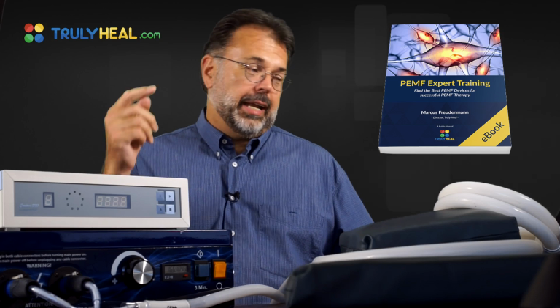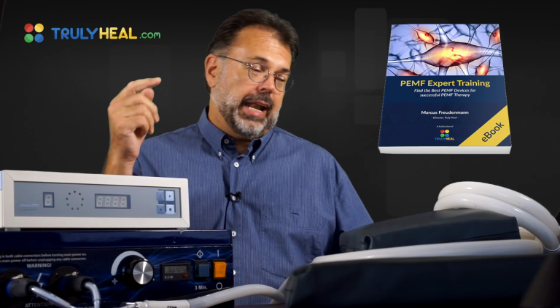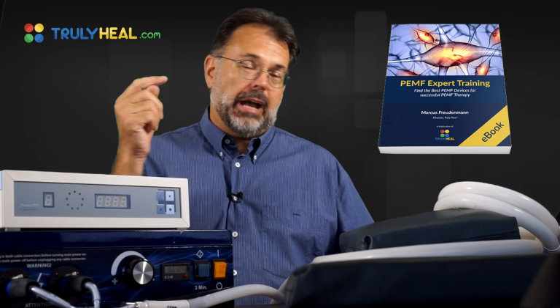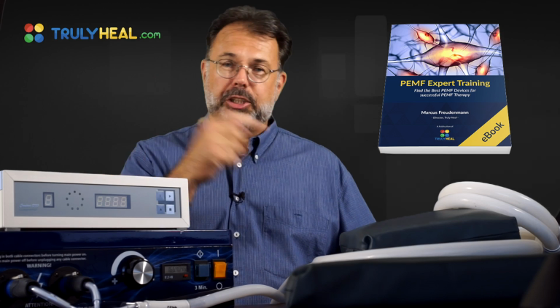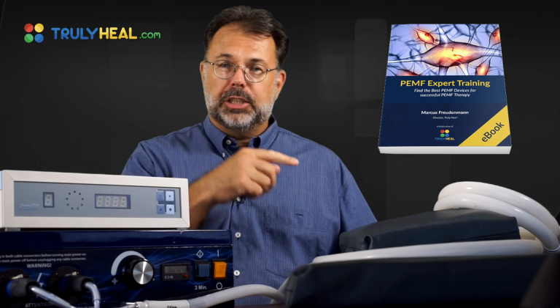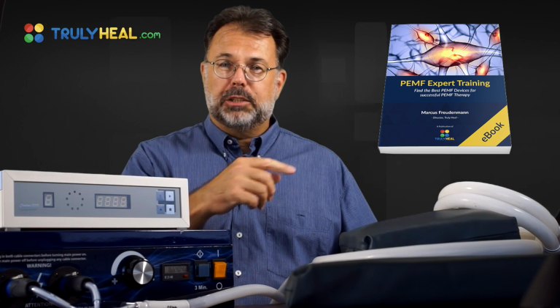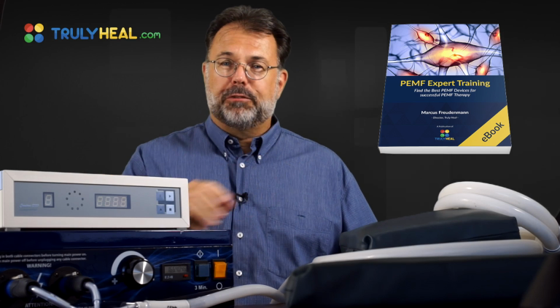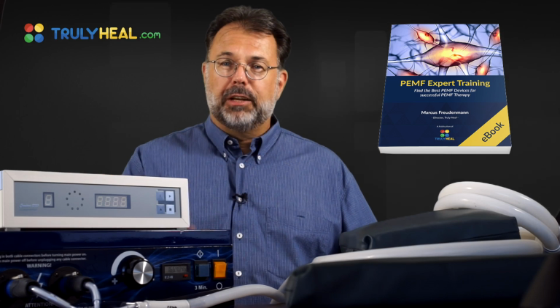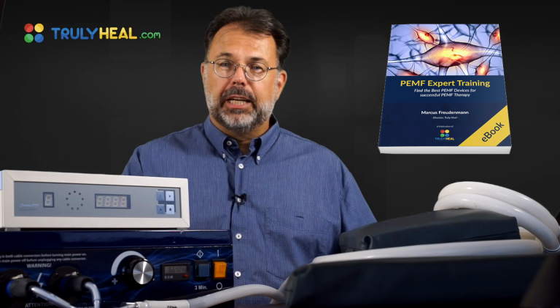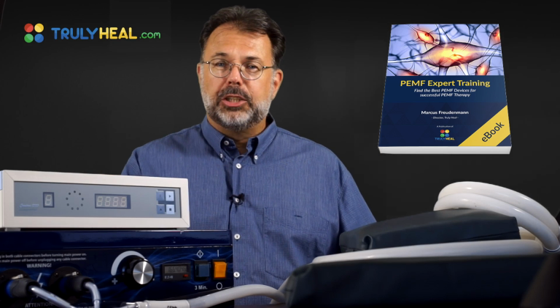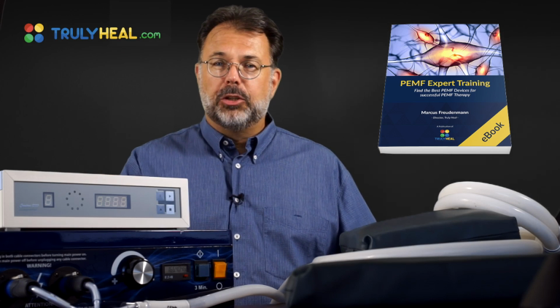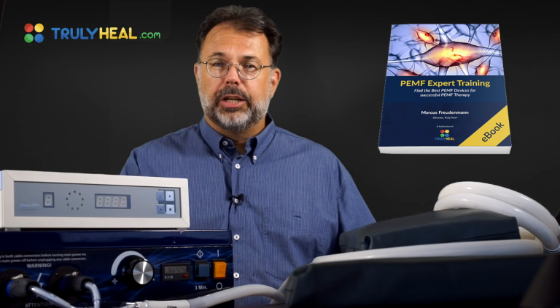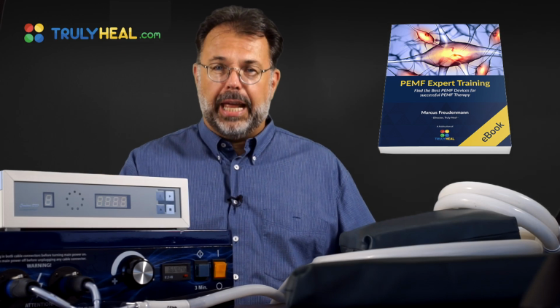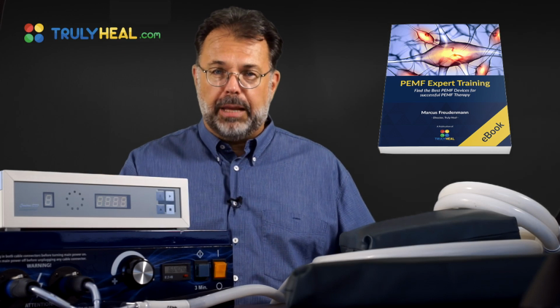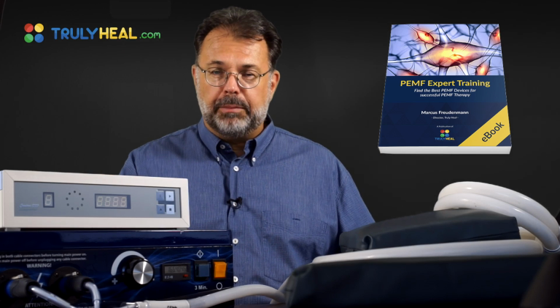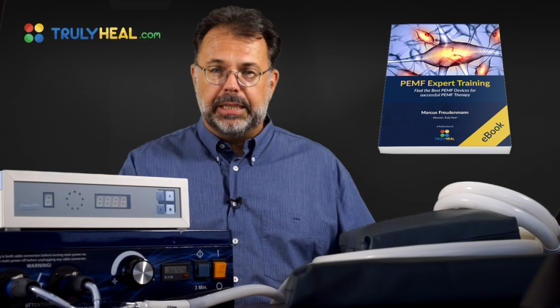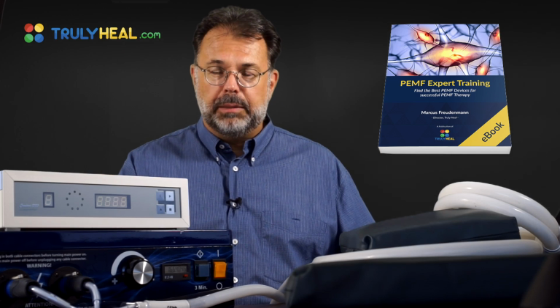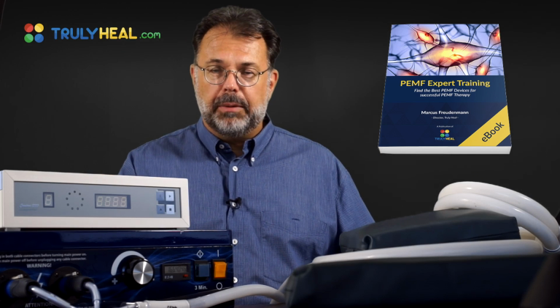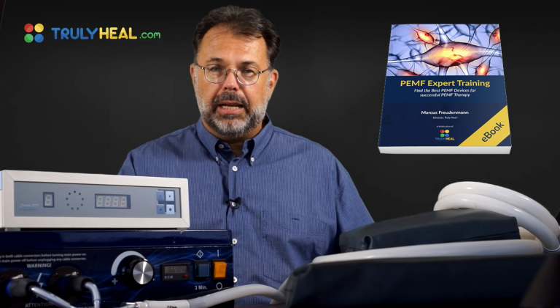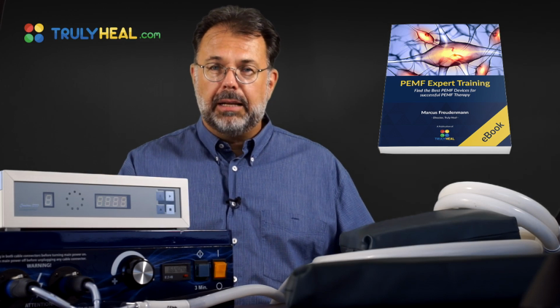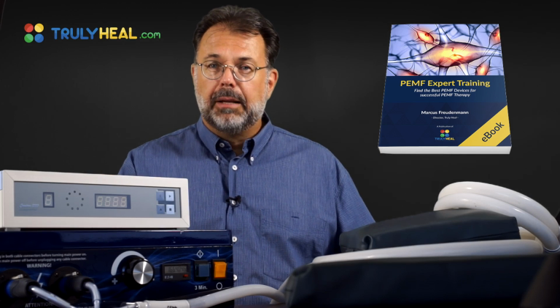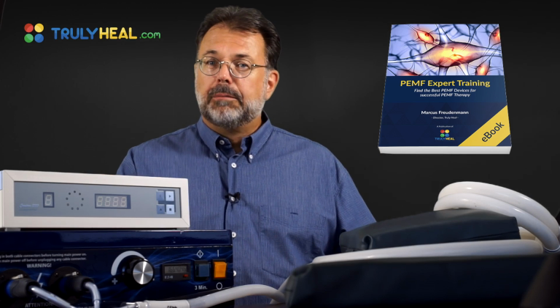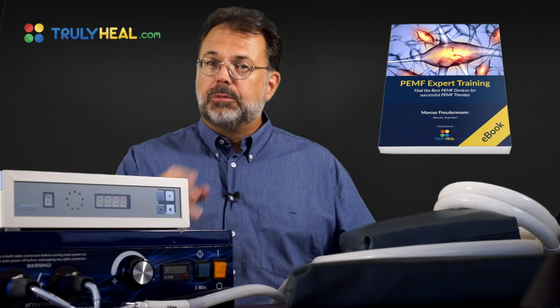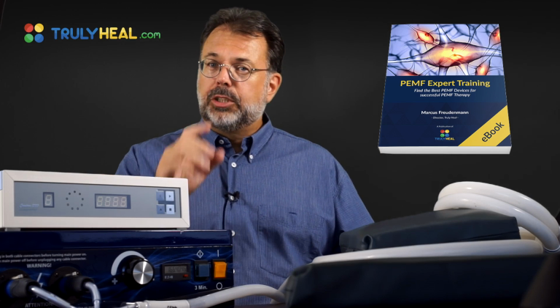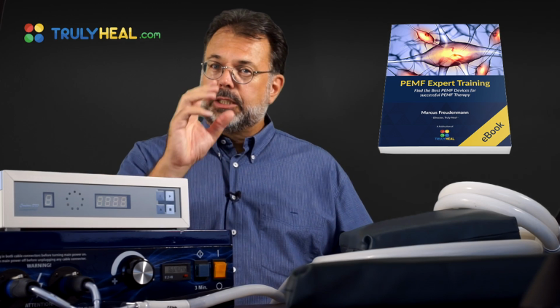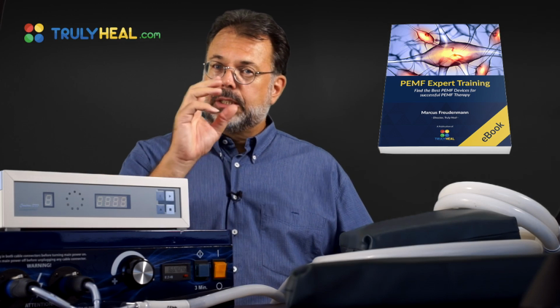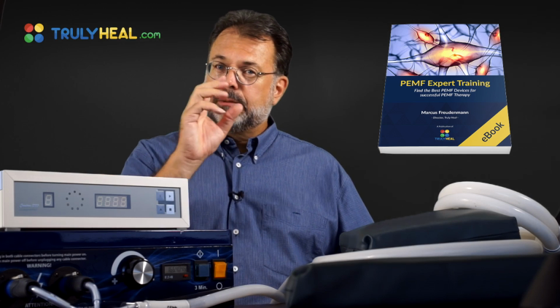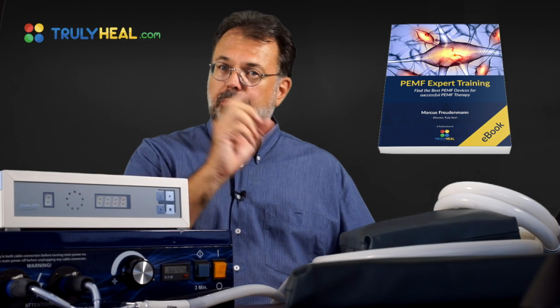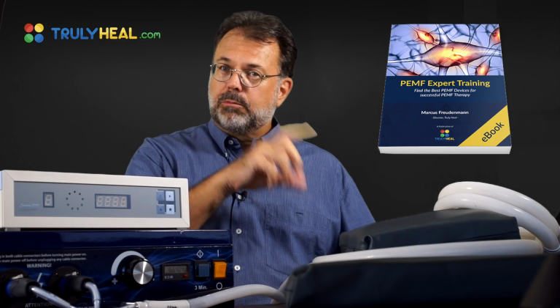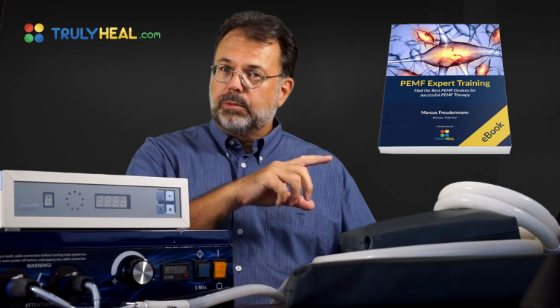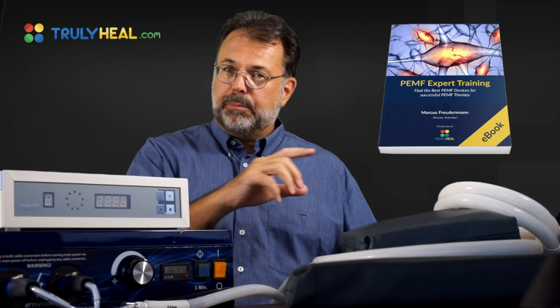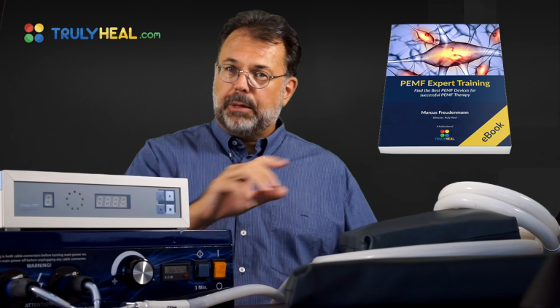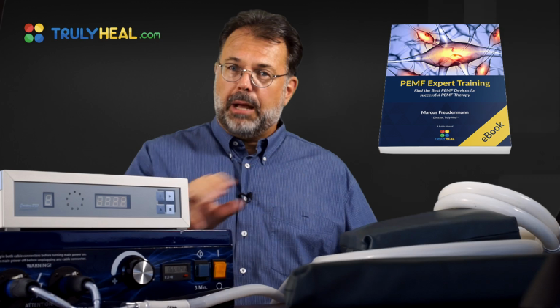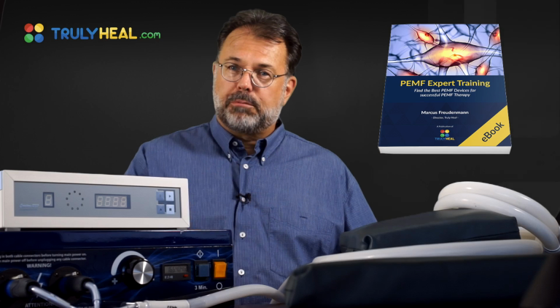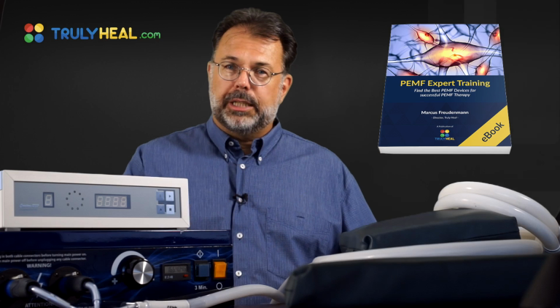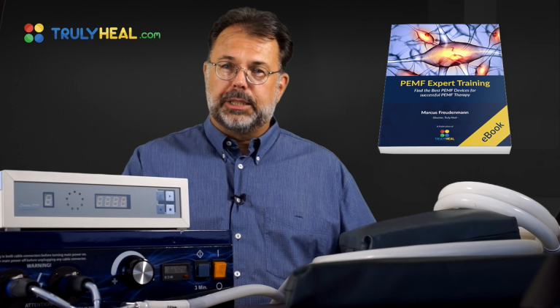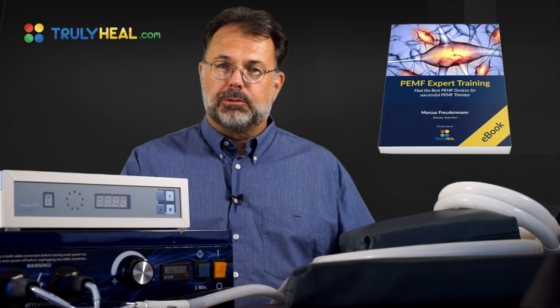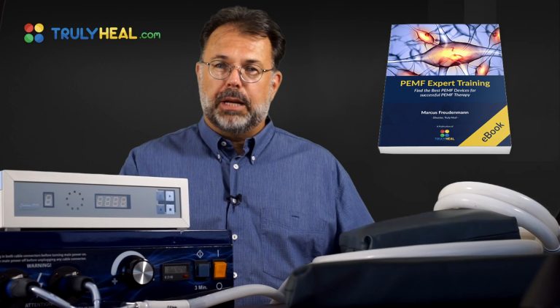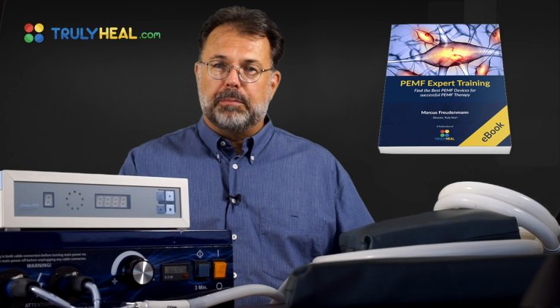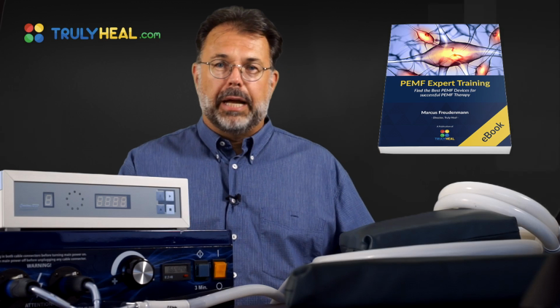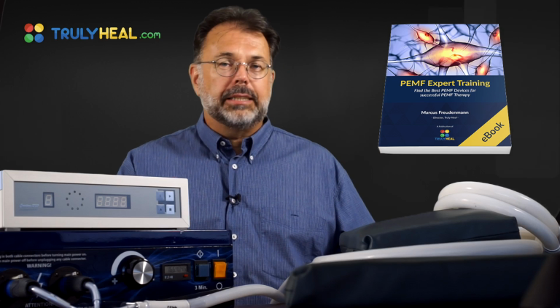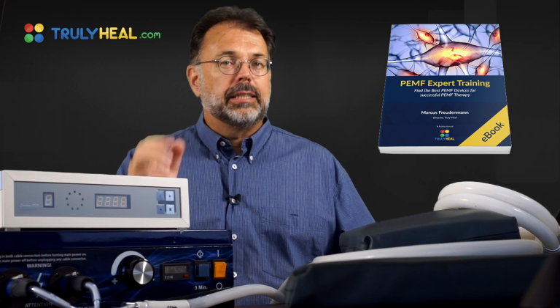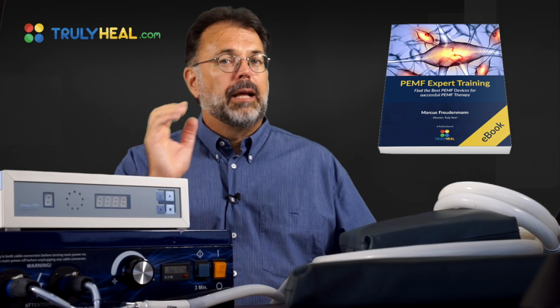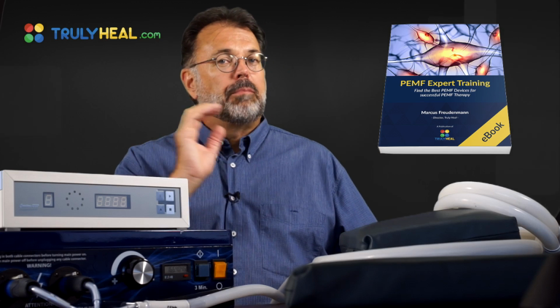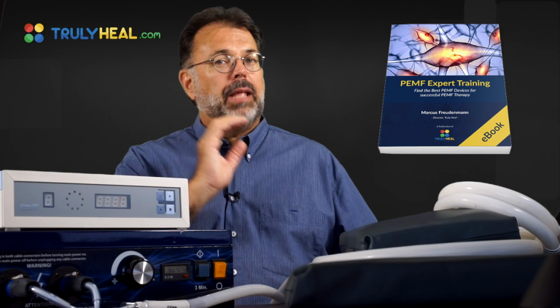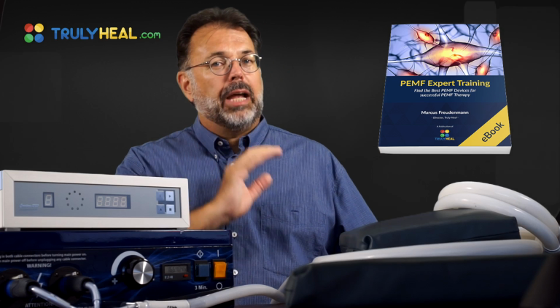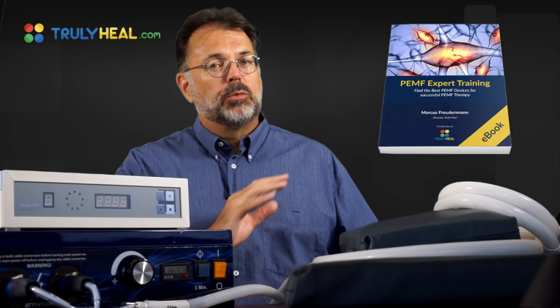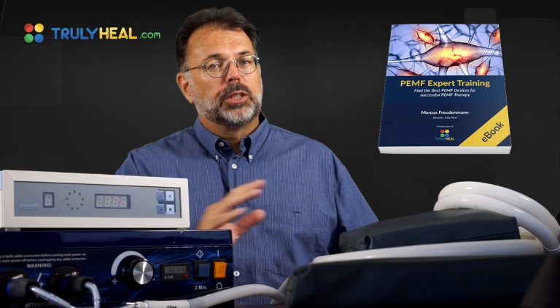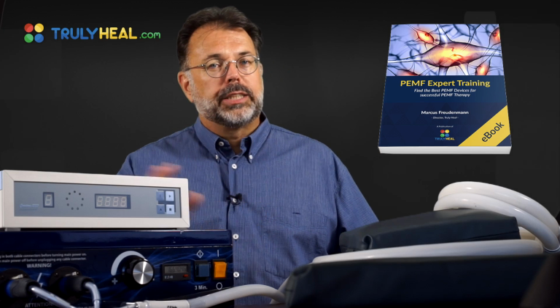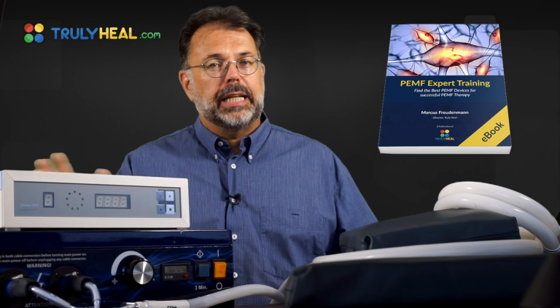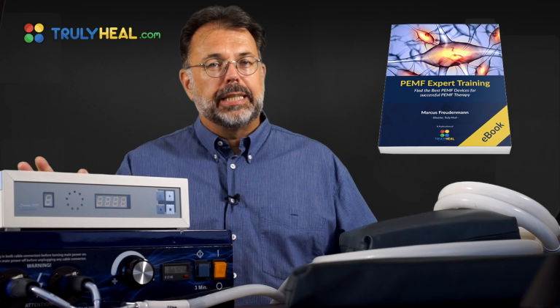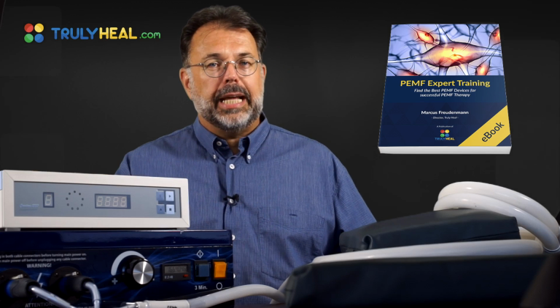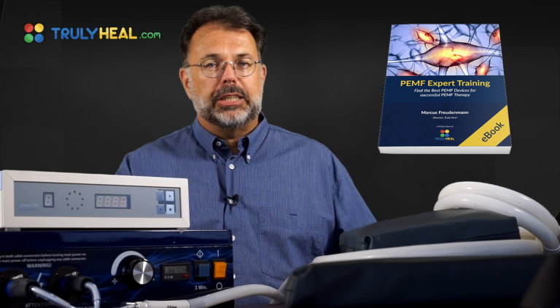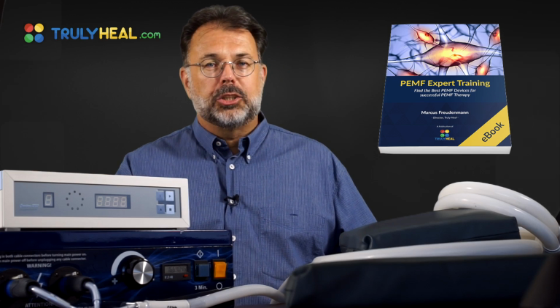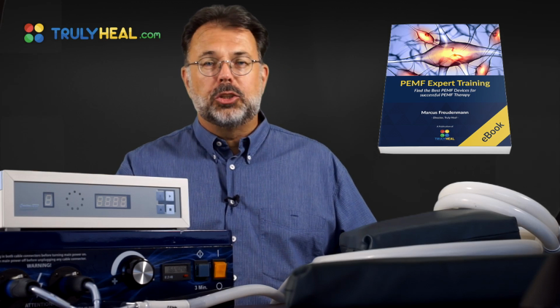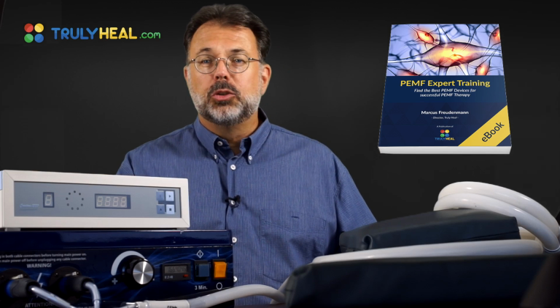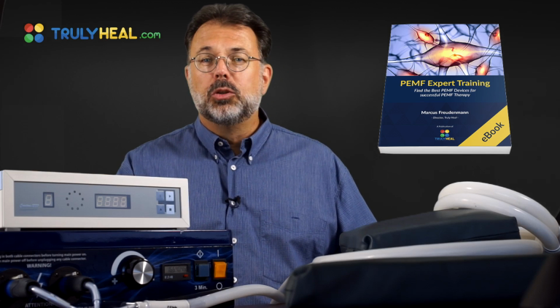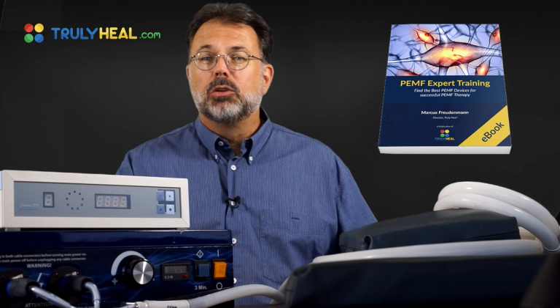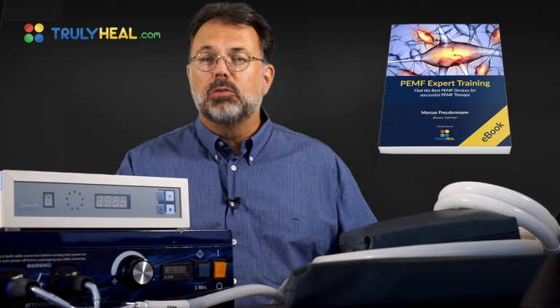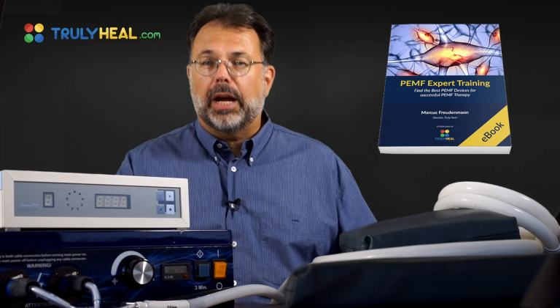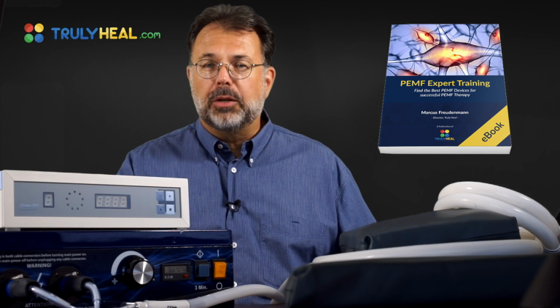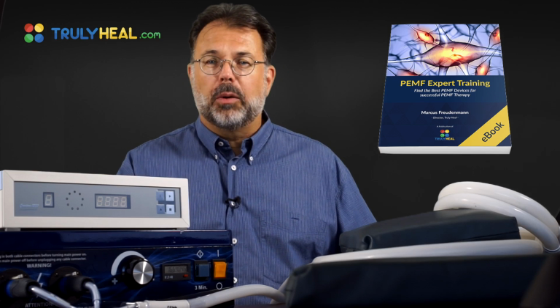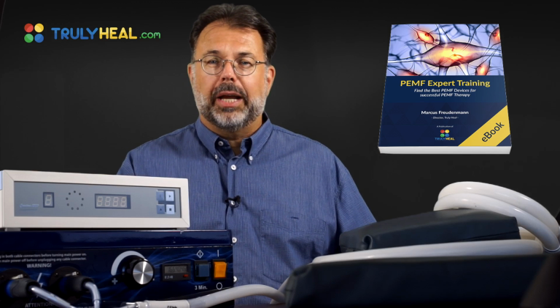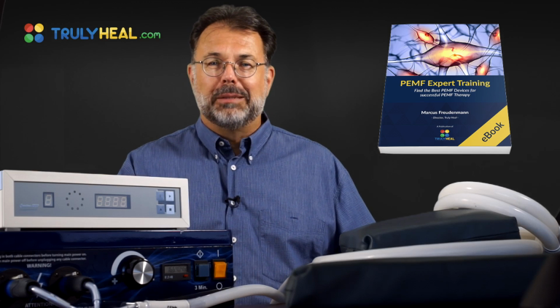Just fill in your name and email, press the red button, and we'll send that to you right away.